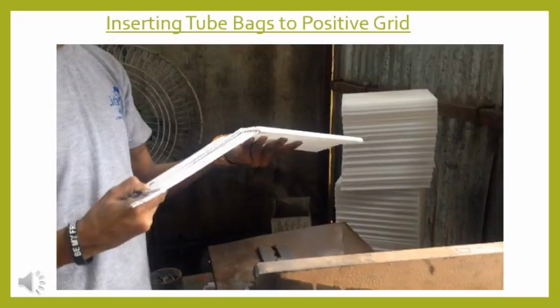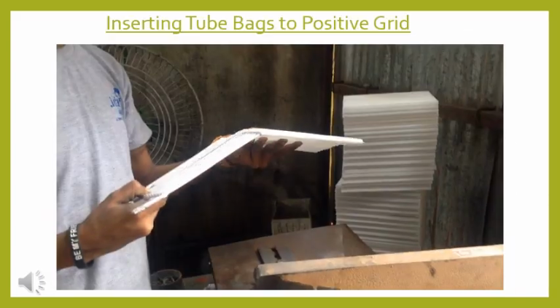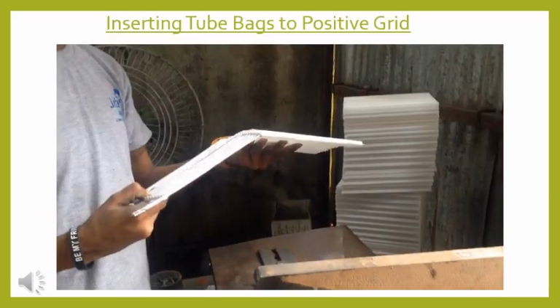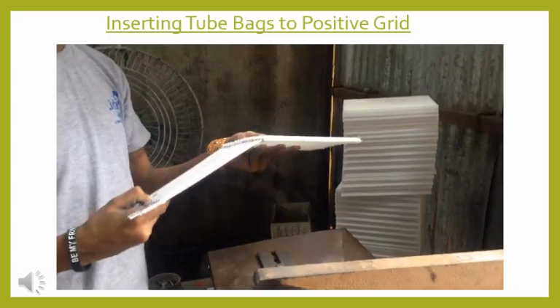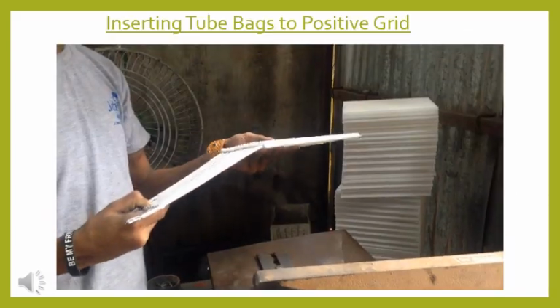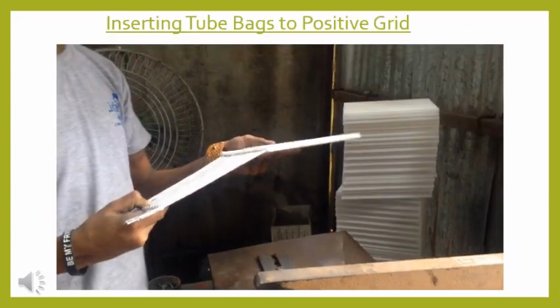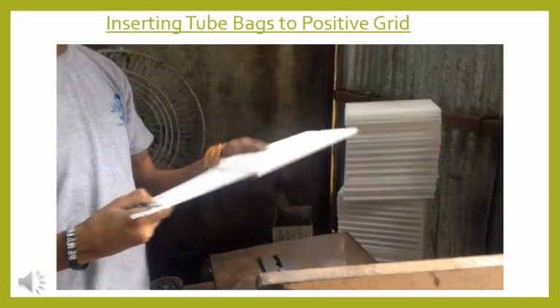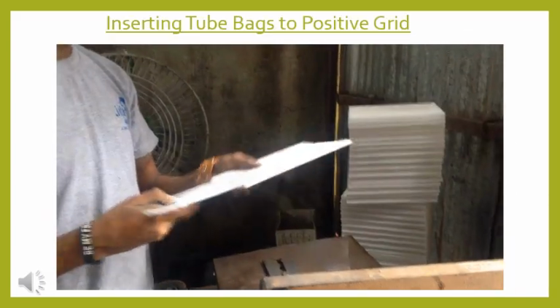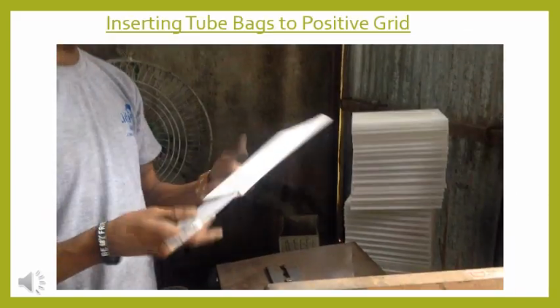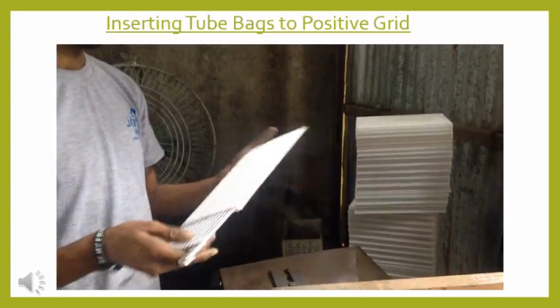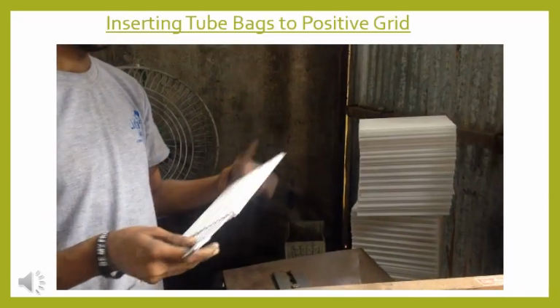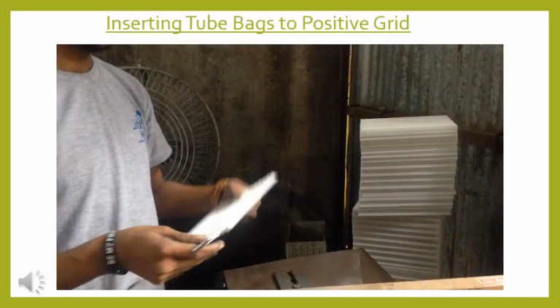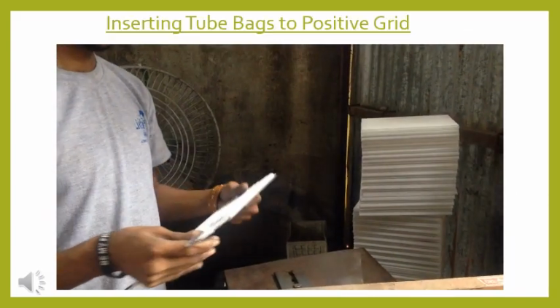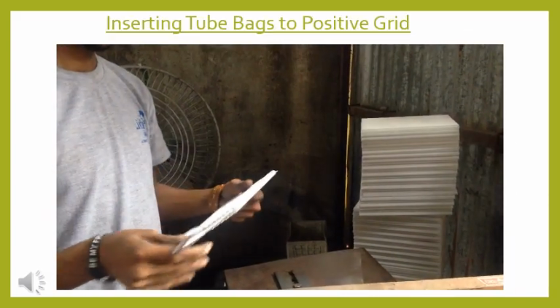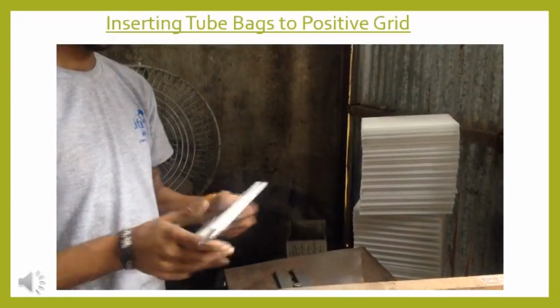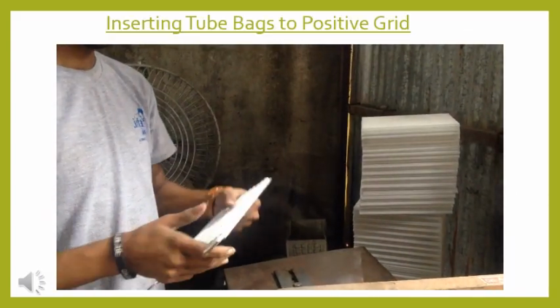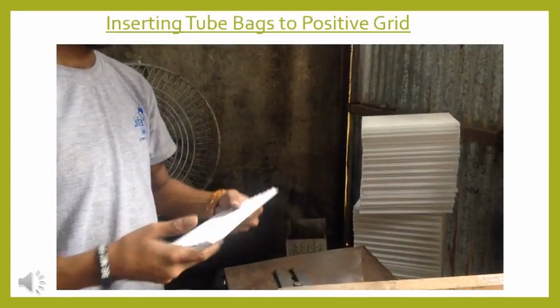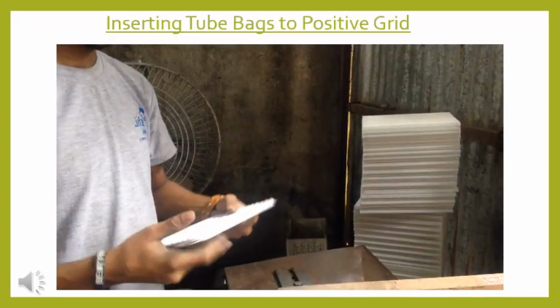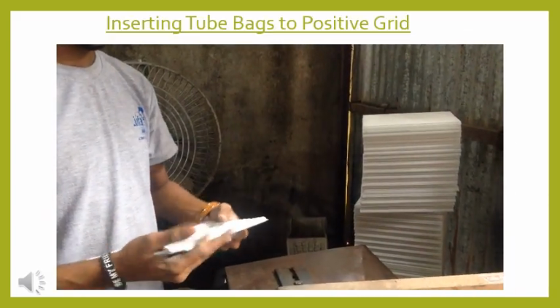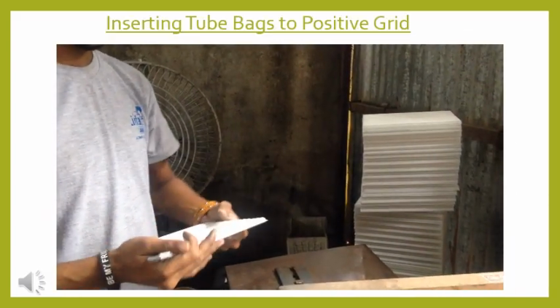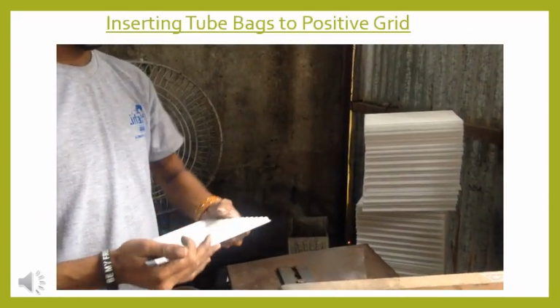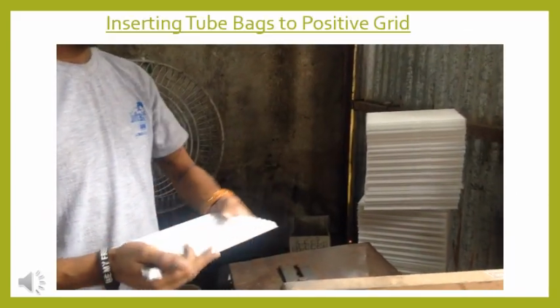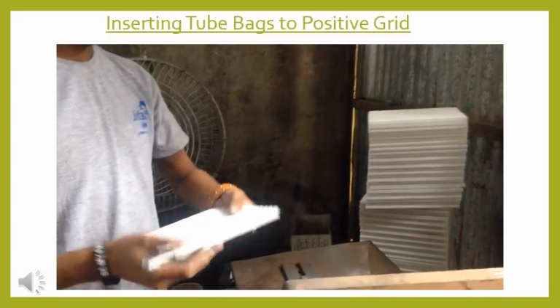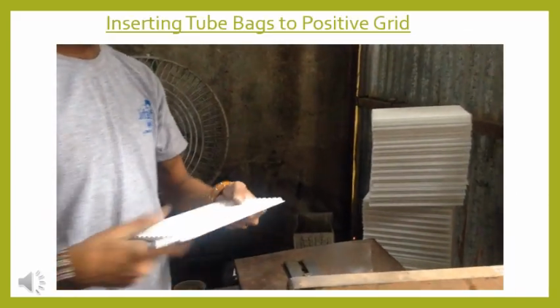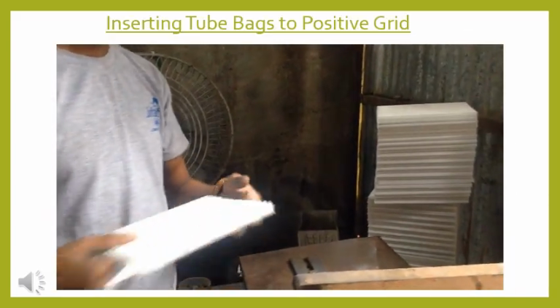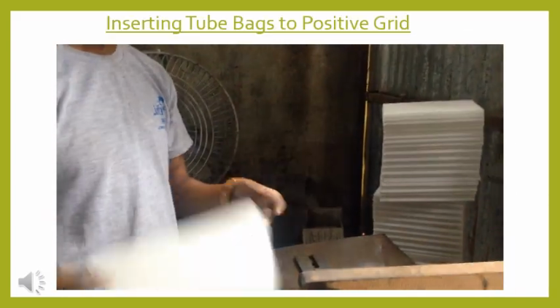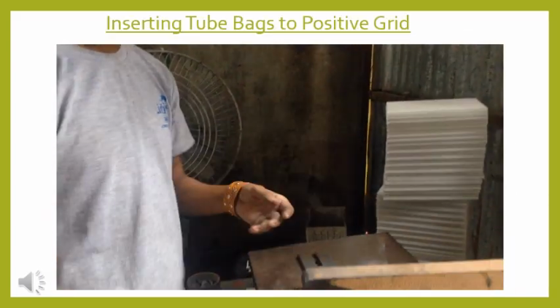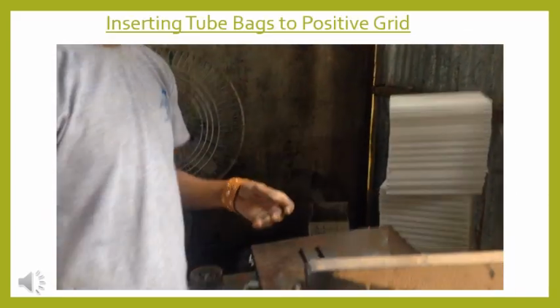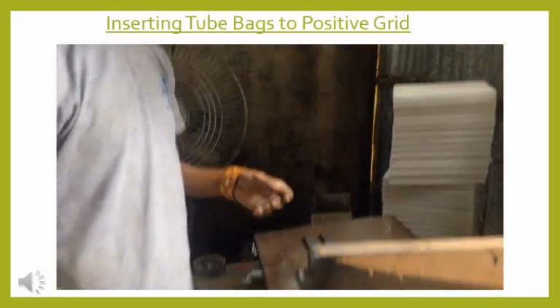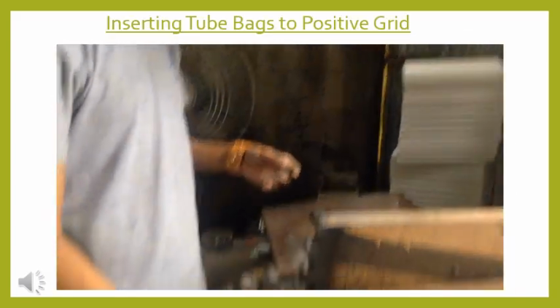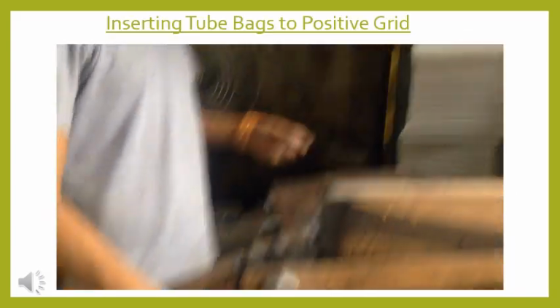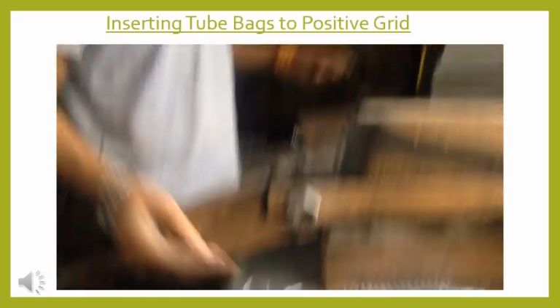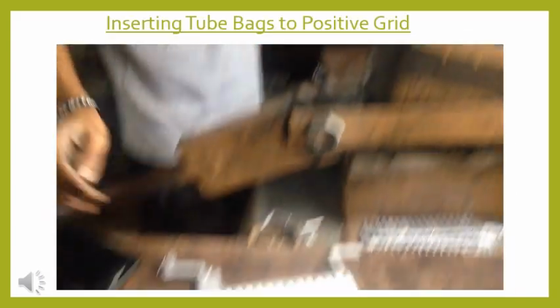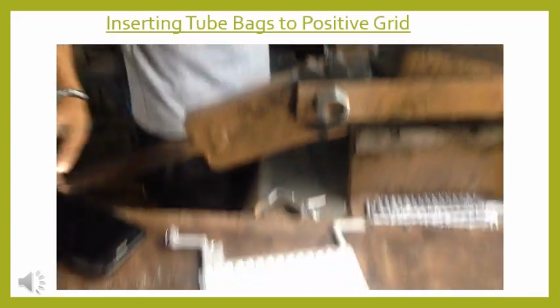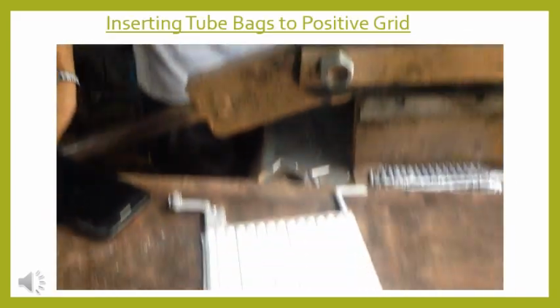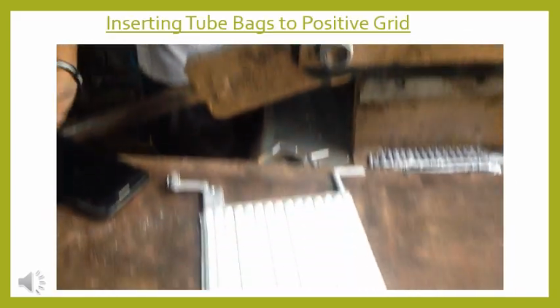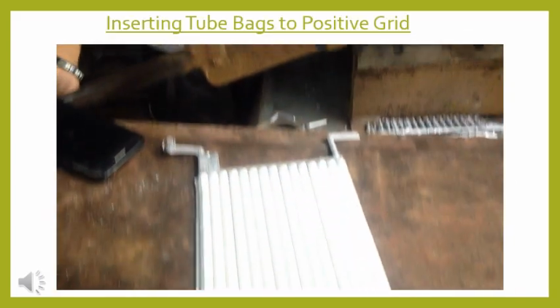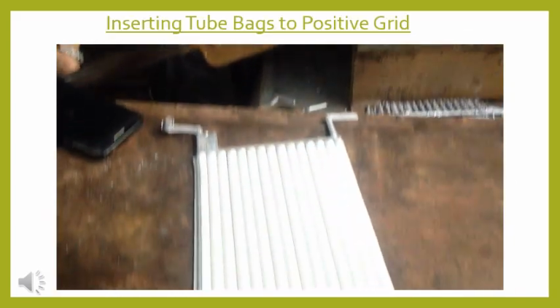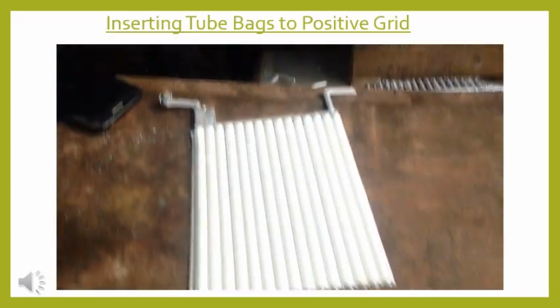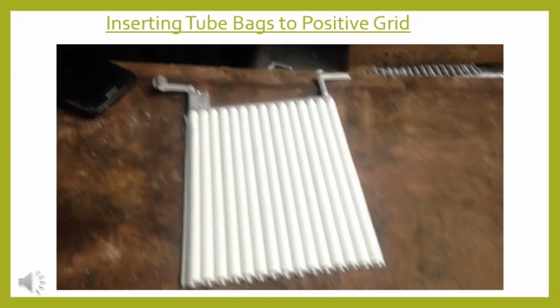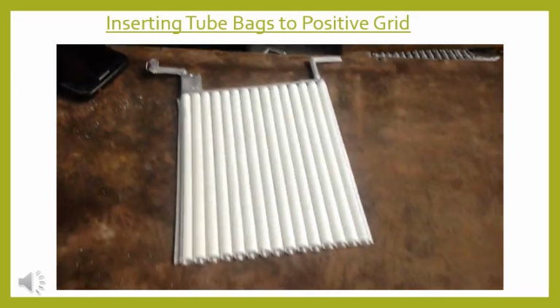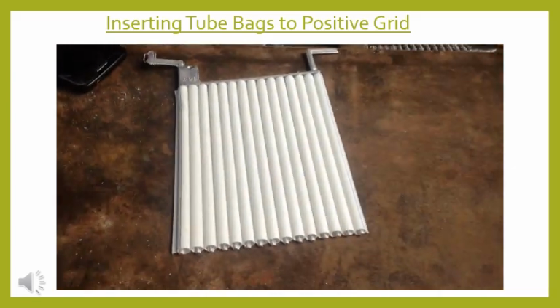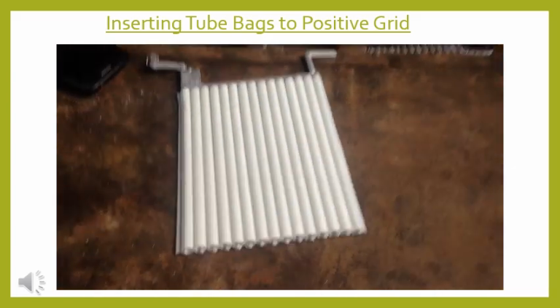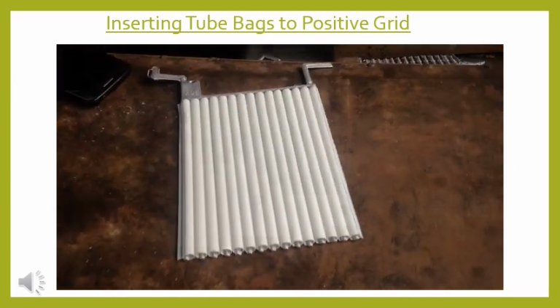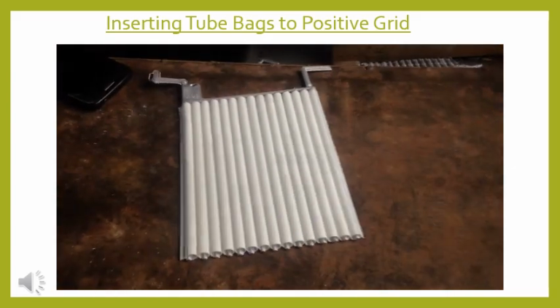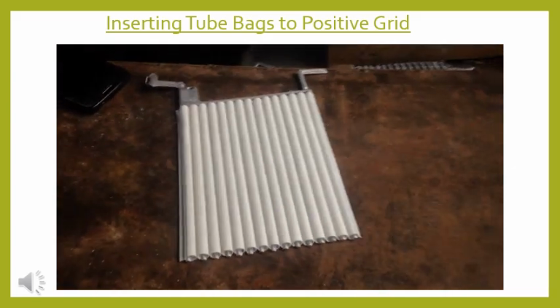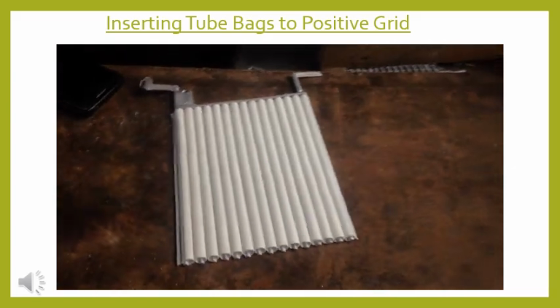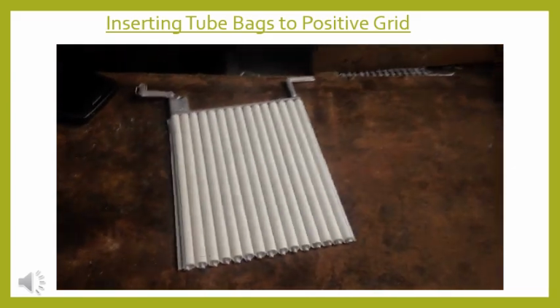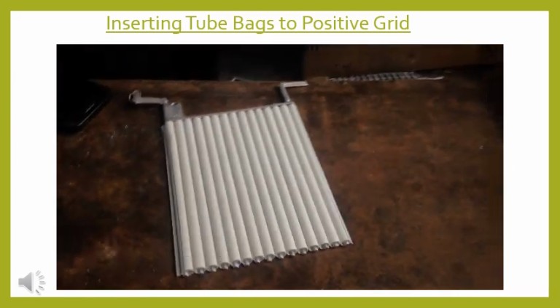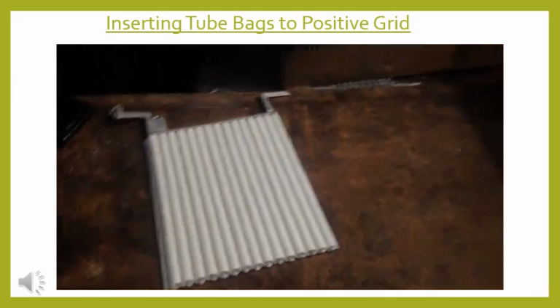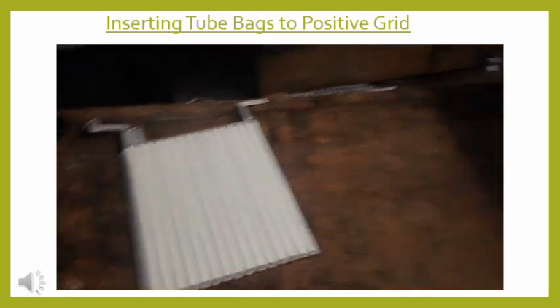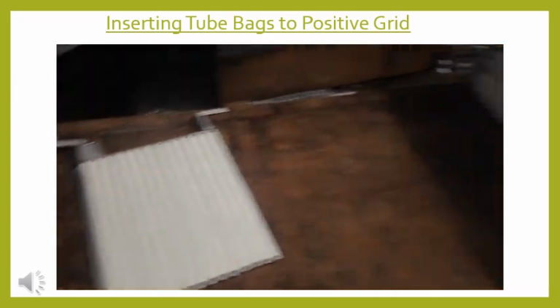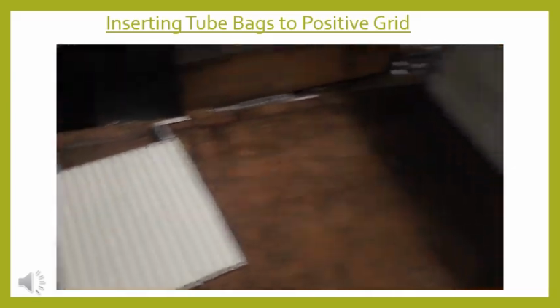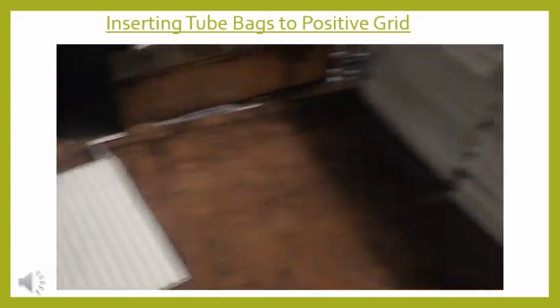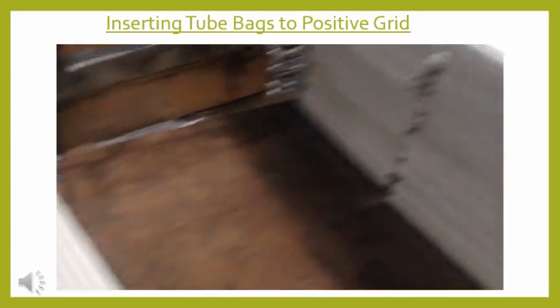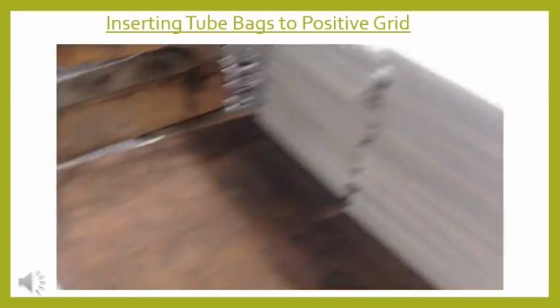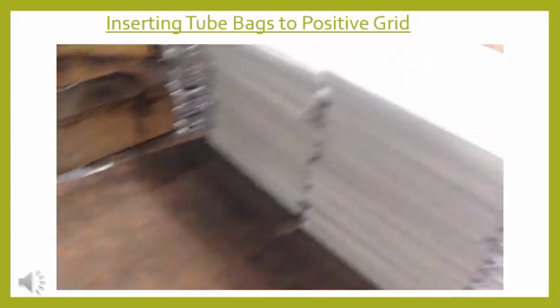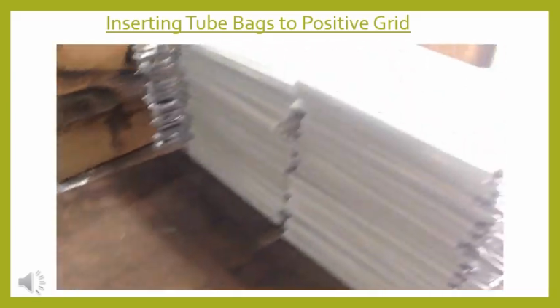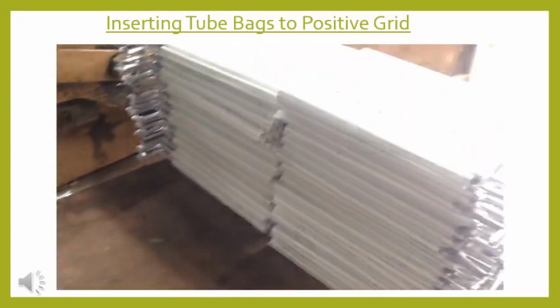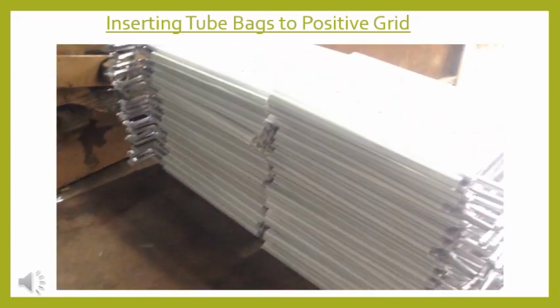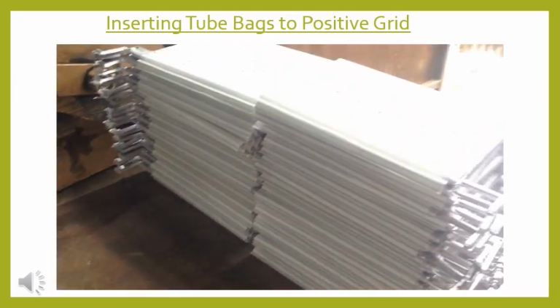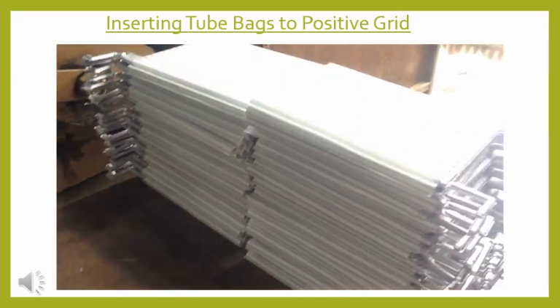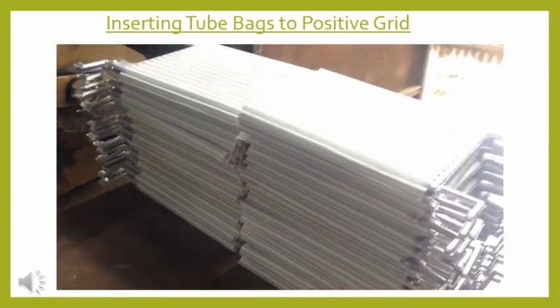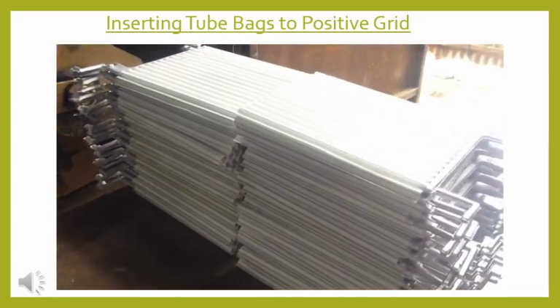In this video, the cut spine grids are now inserted with tube bags of the necessary size by hand.